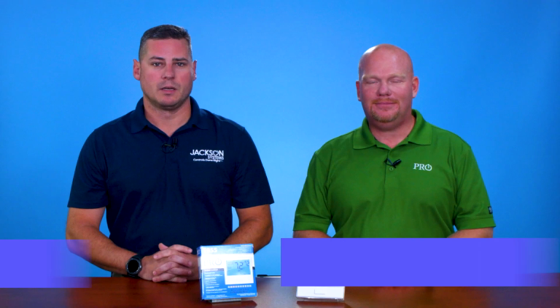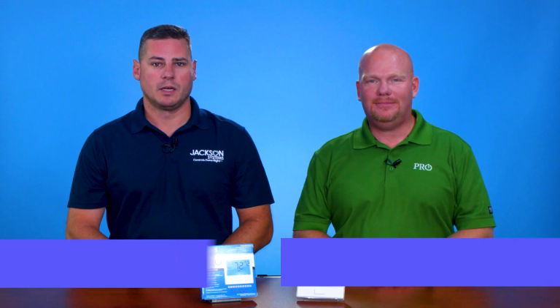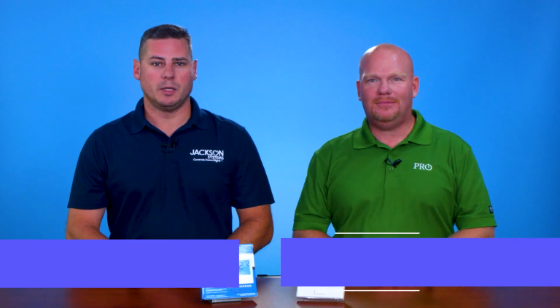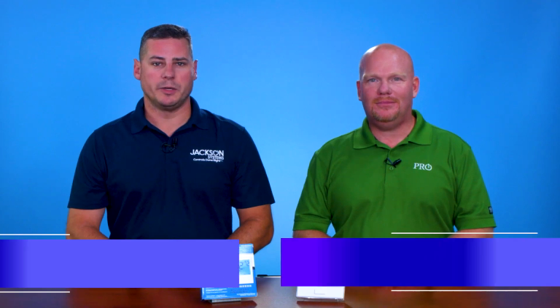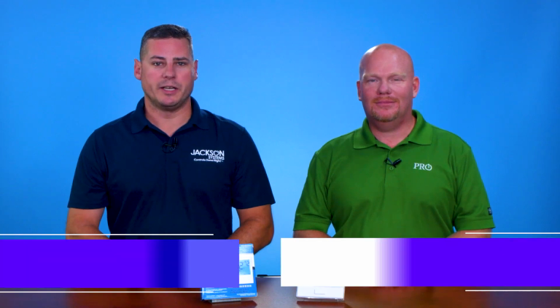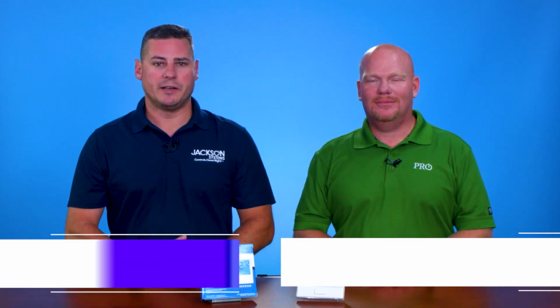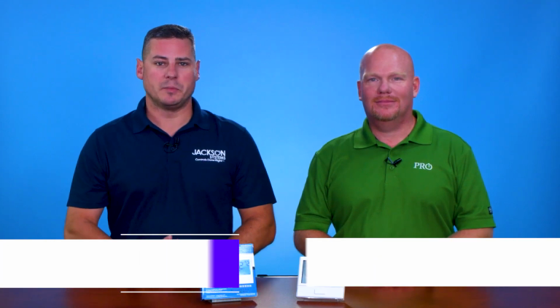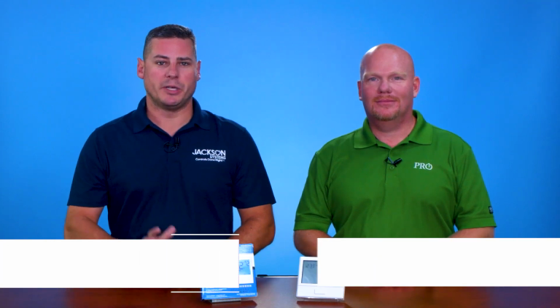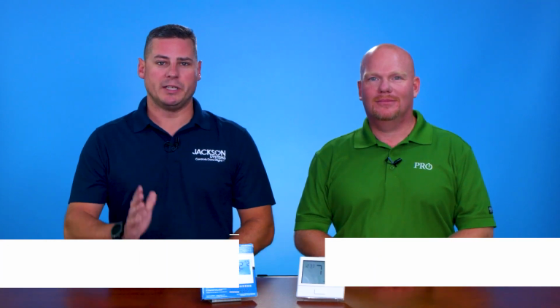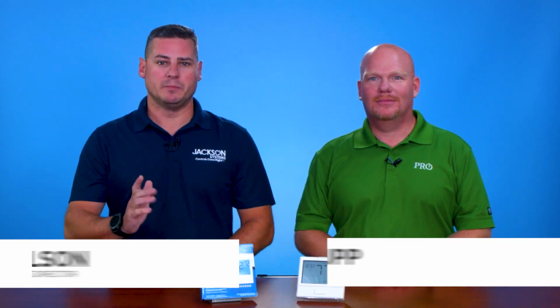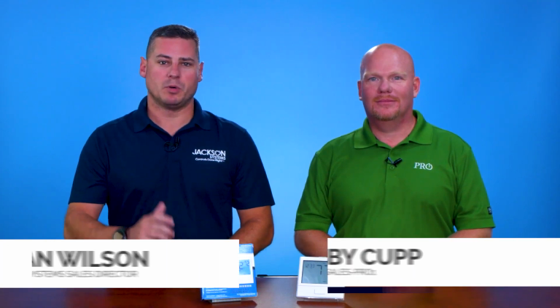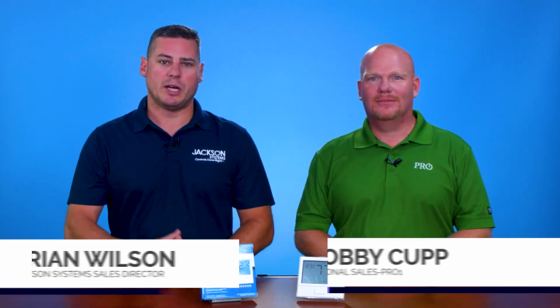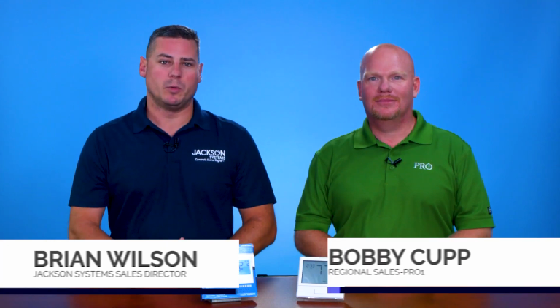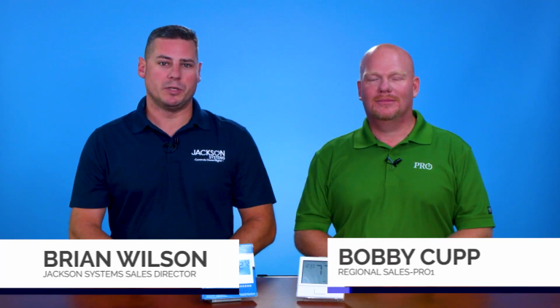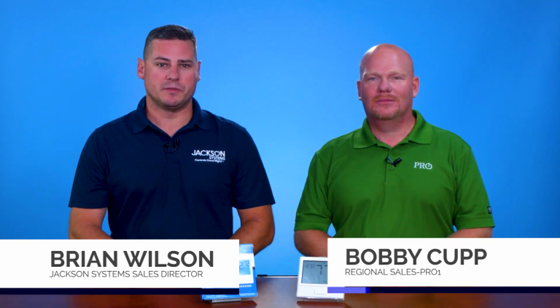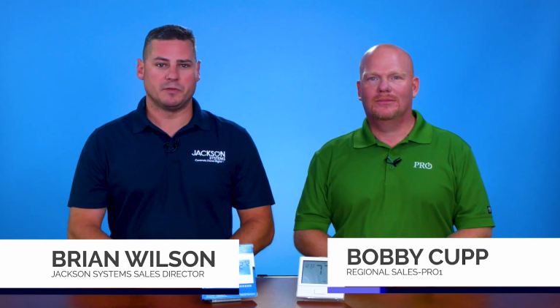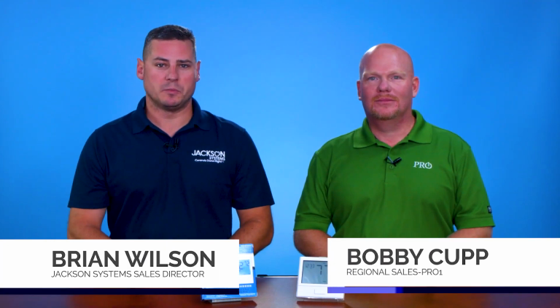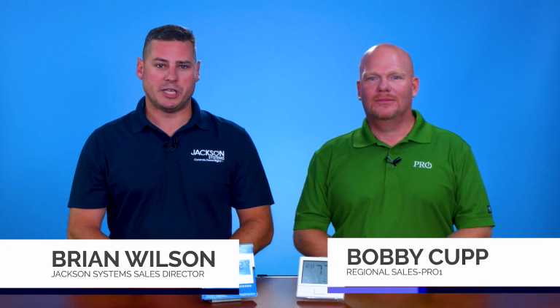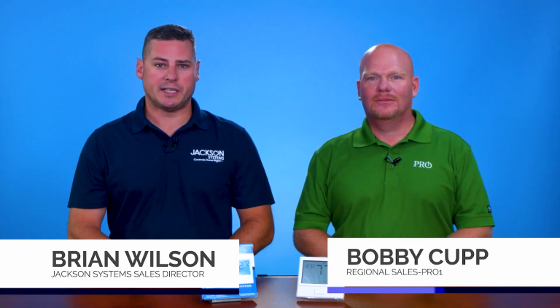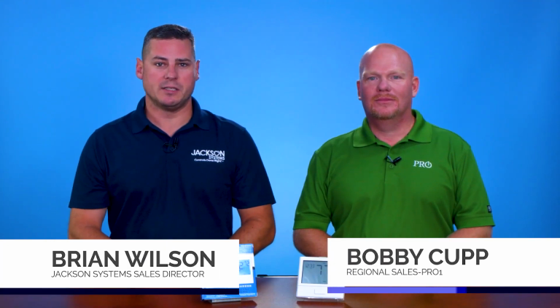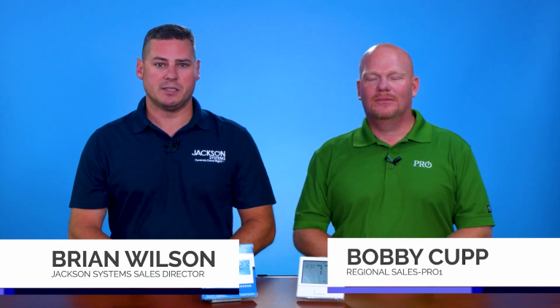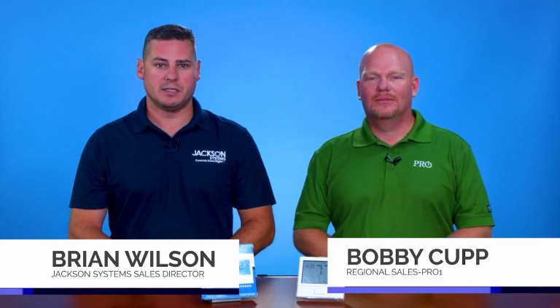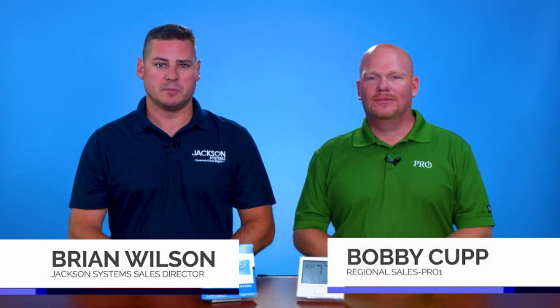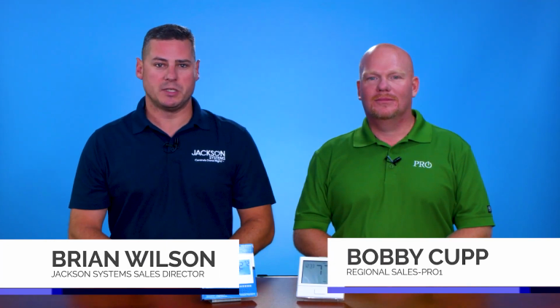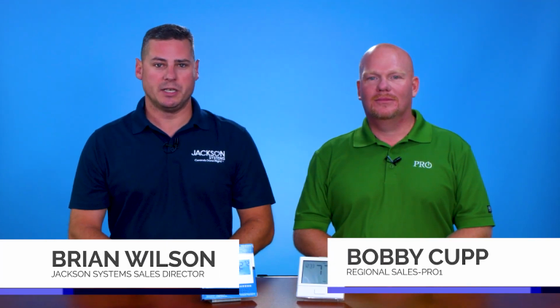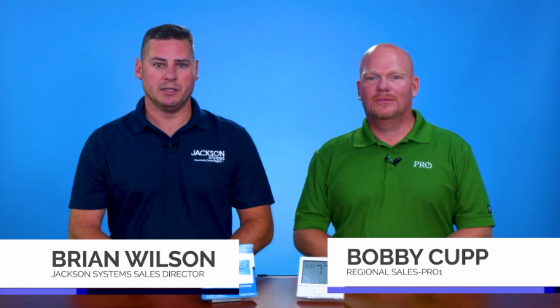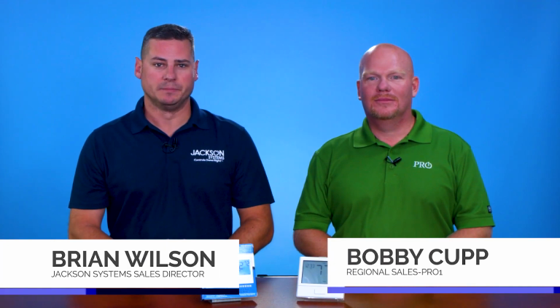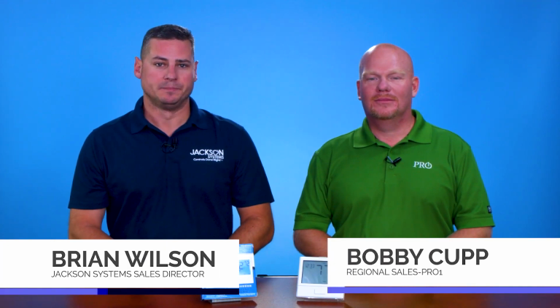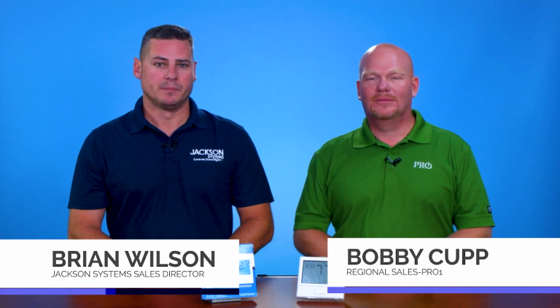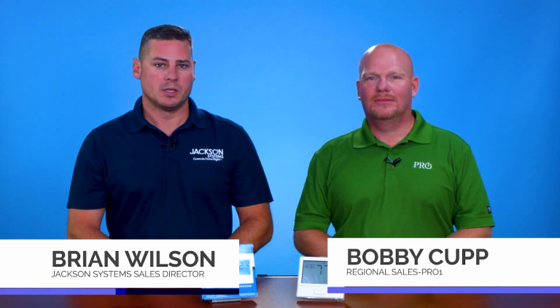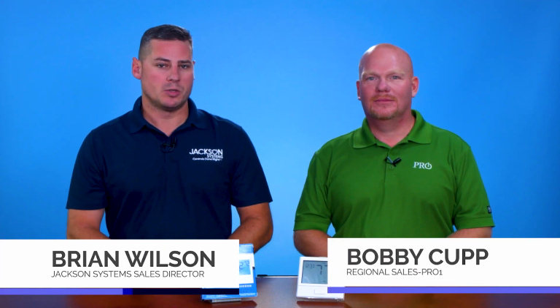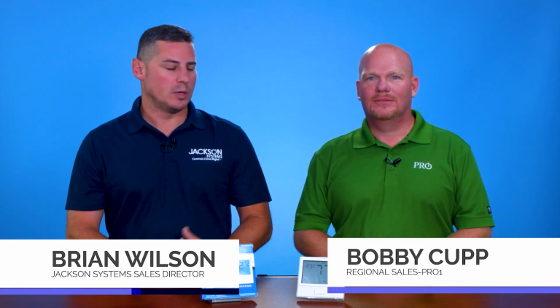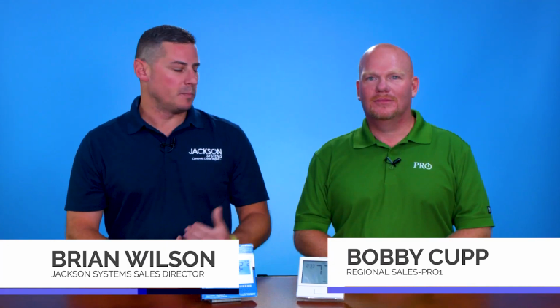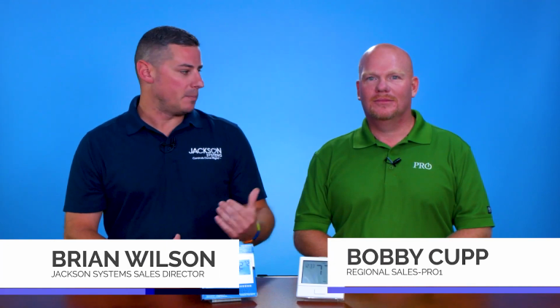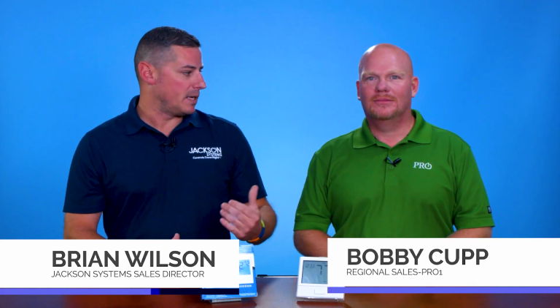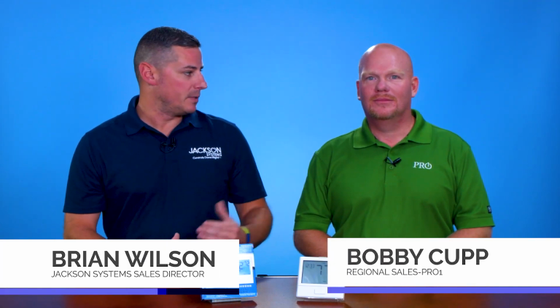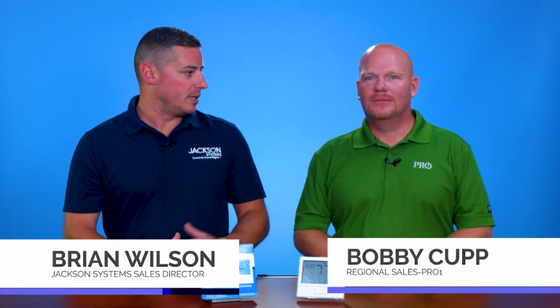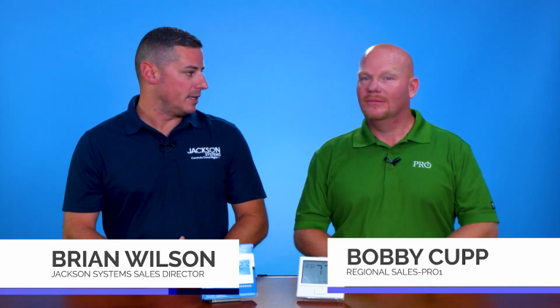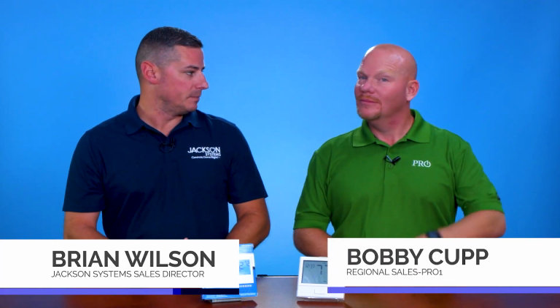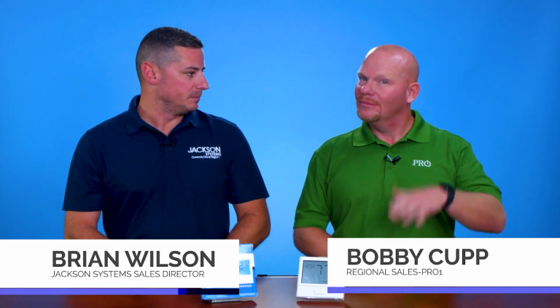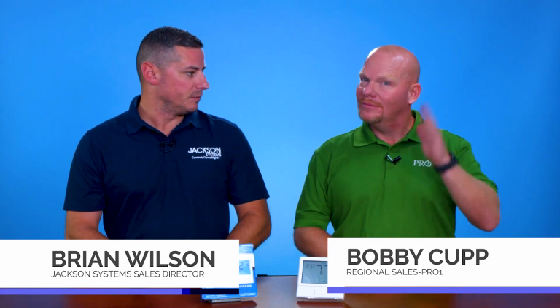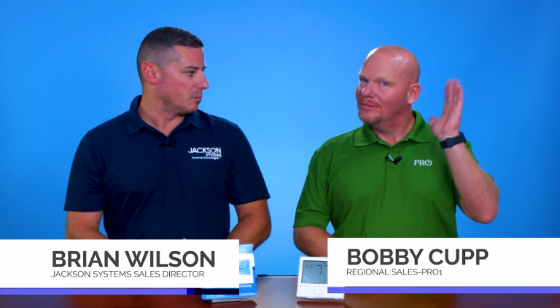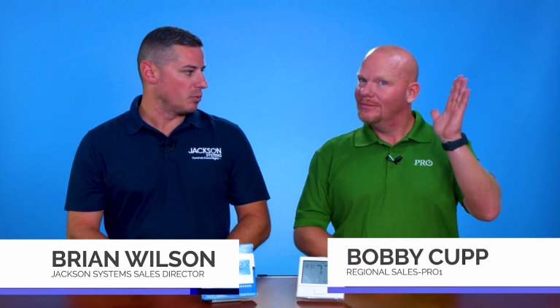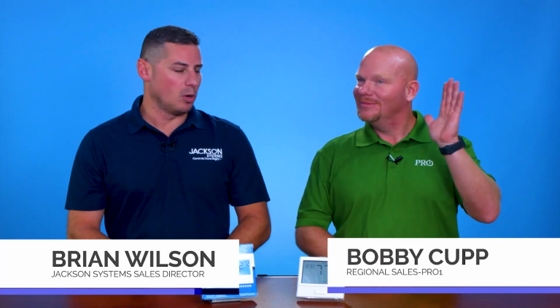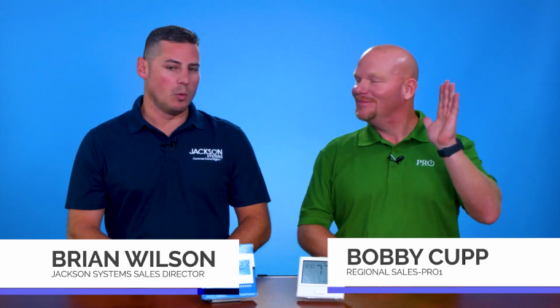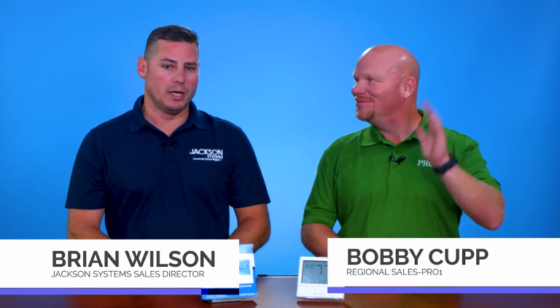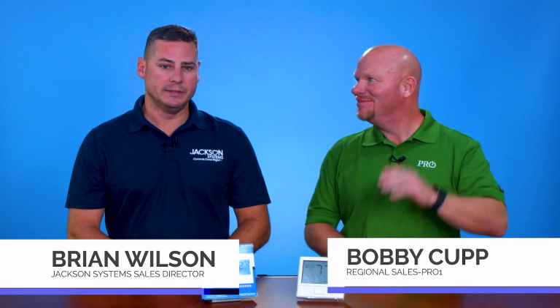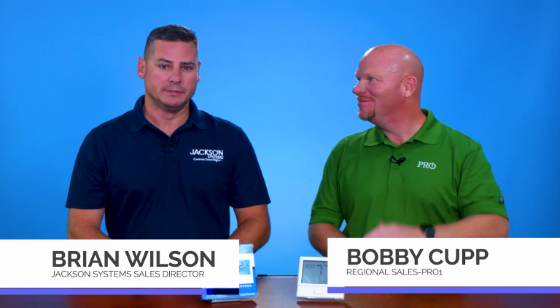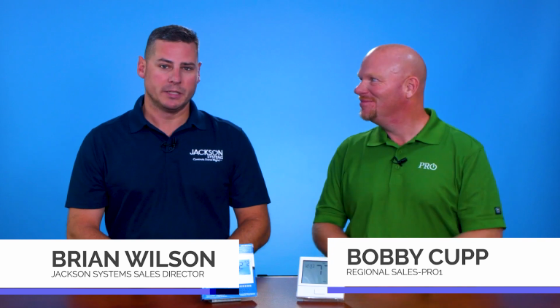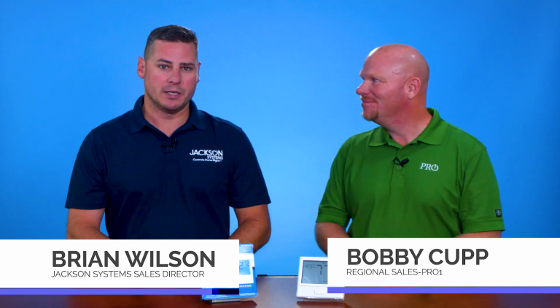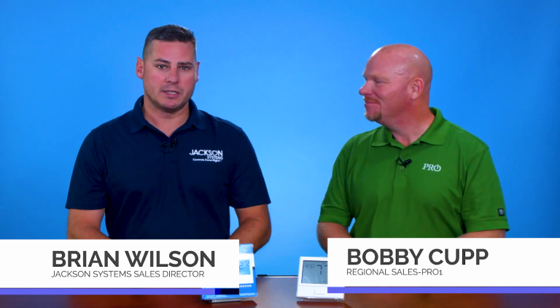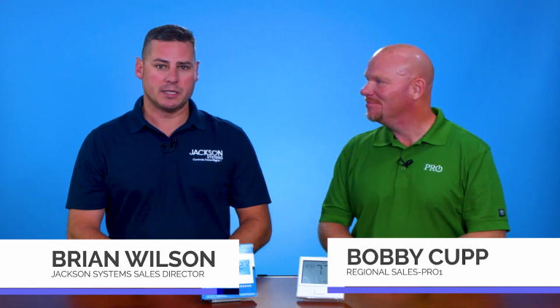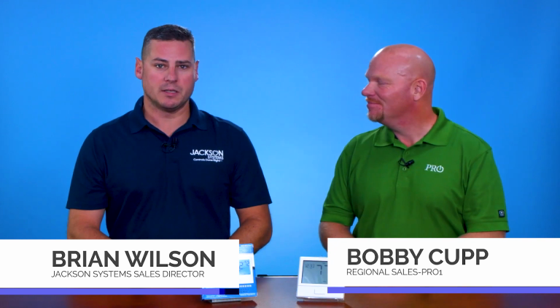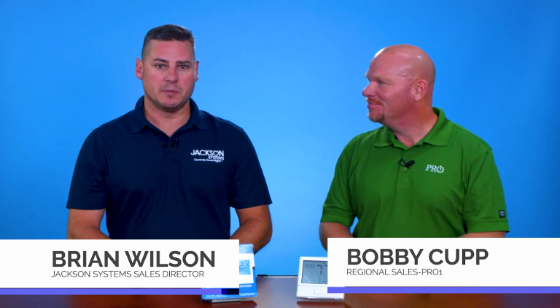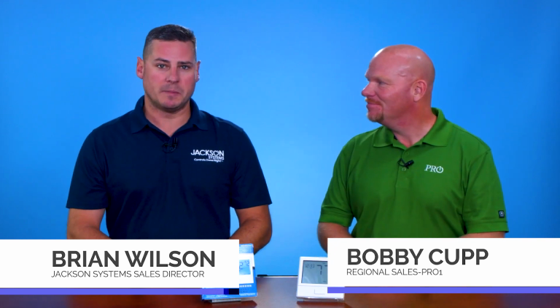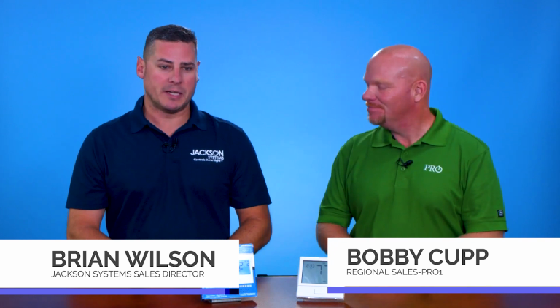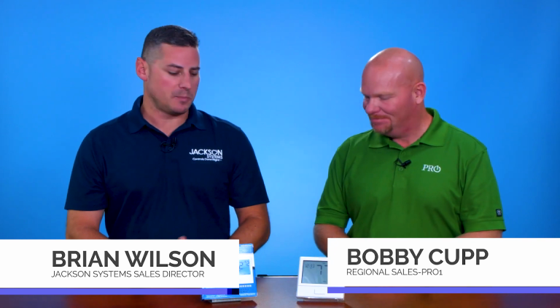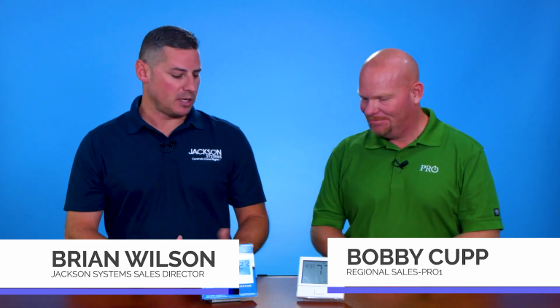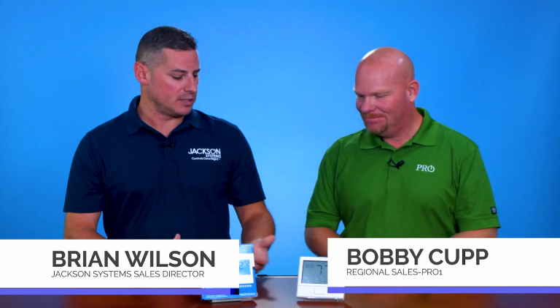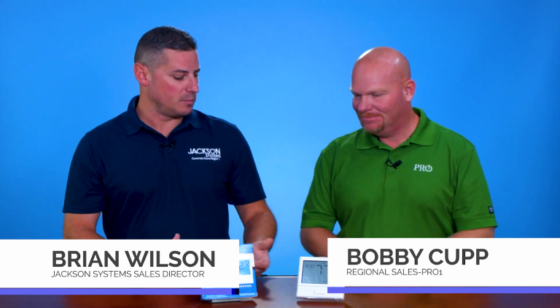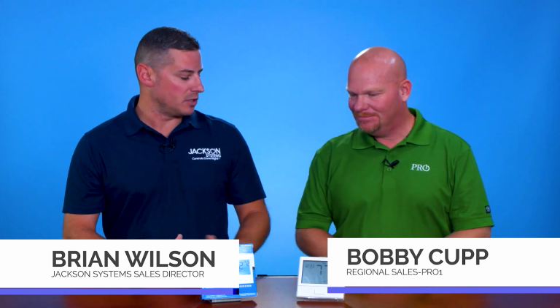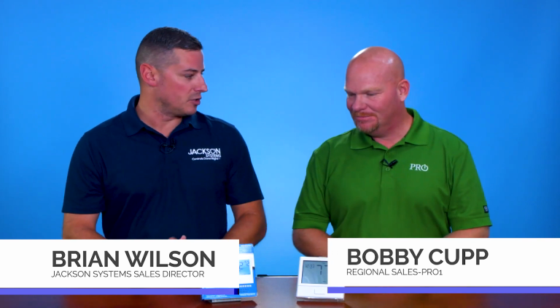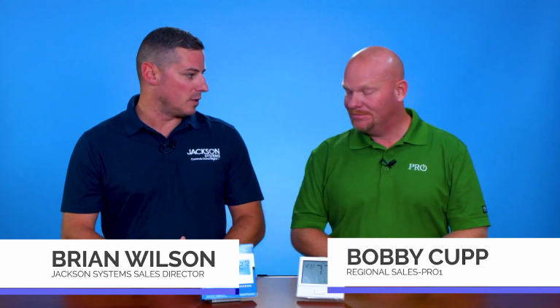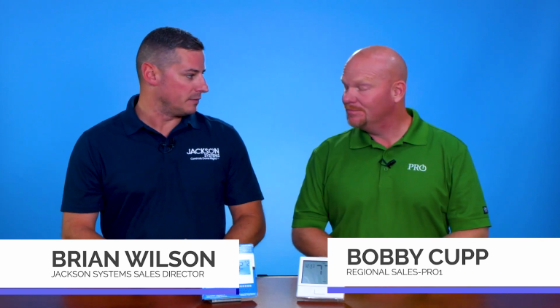Hello again everybody. Brian Wilson from Jackson Systems here, joined by Bobby Kupp from Pro One, here to tell us a little bit about the products he brought to show off.